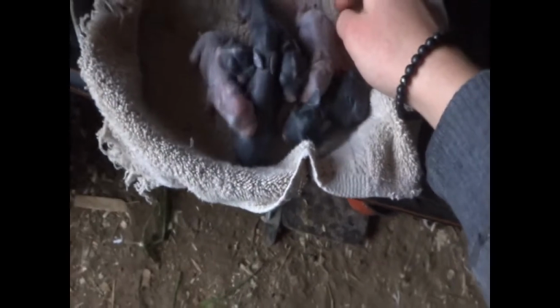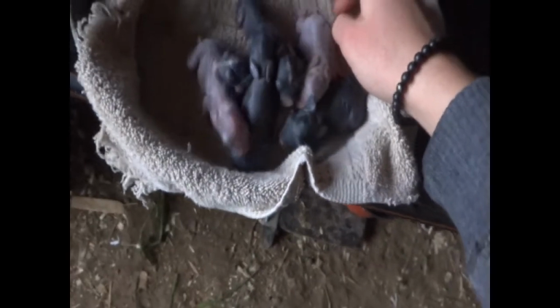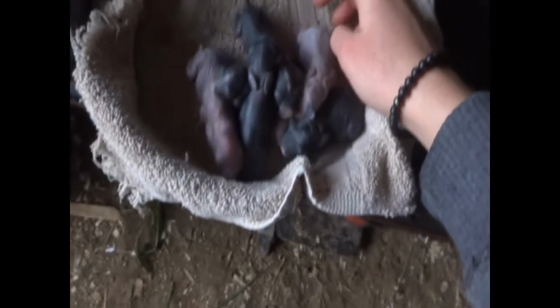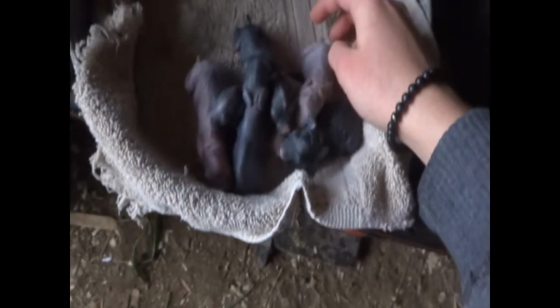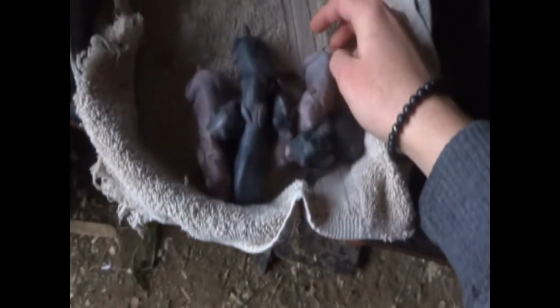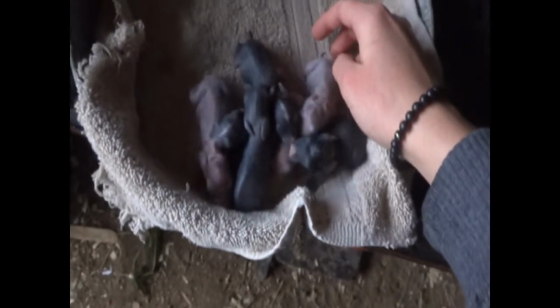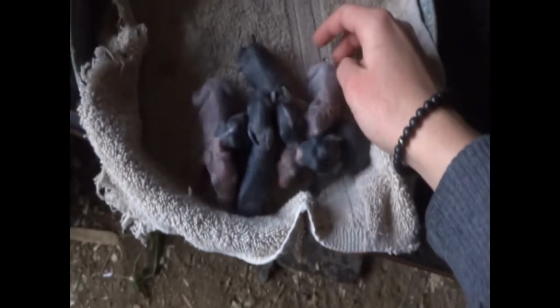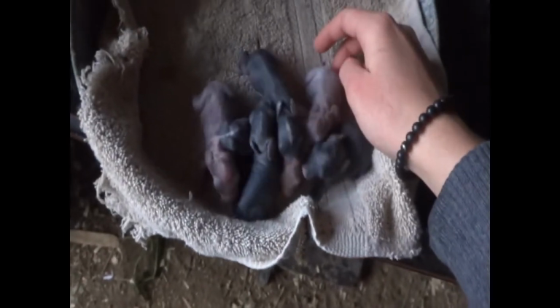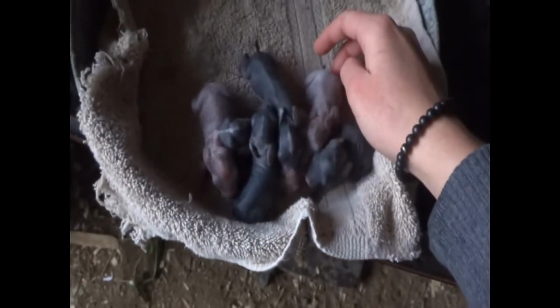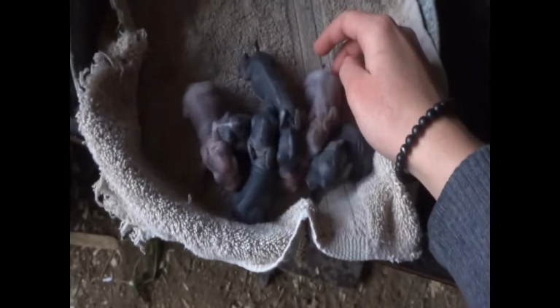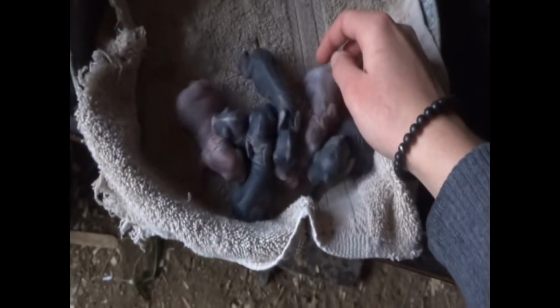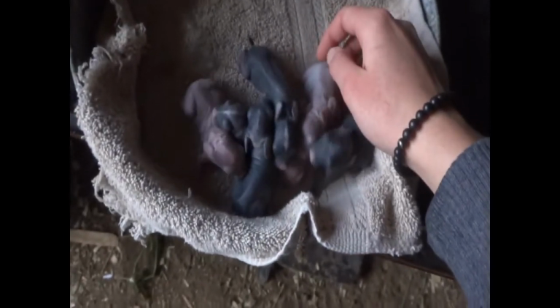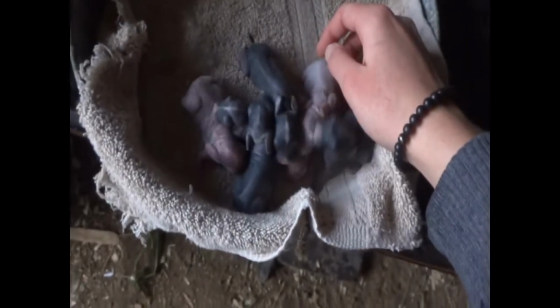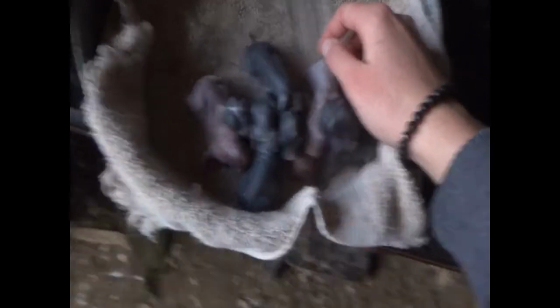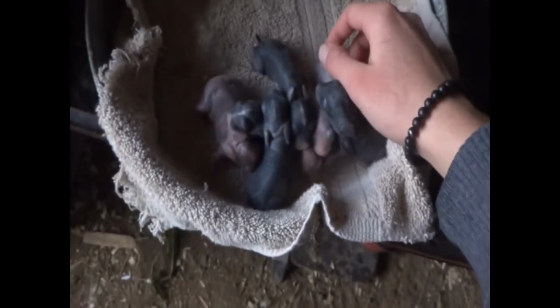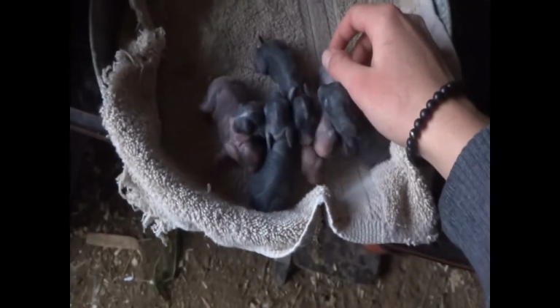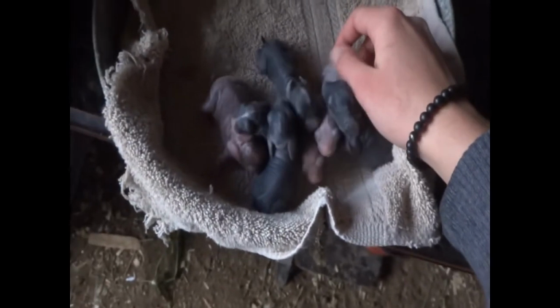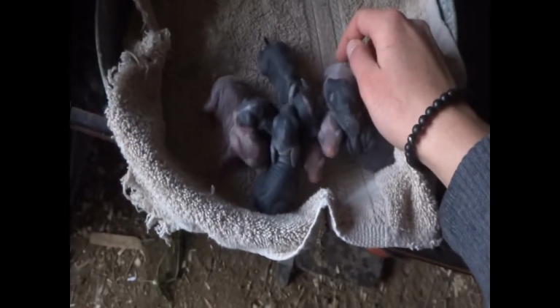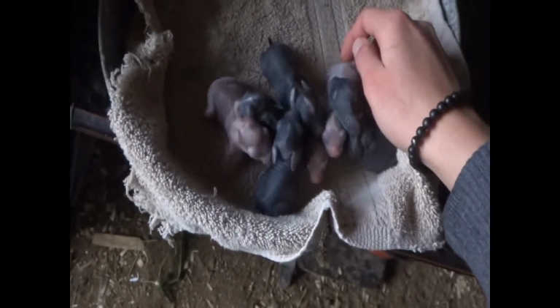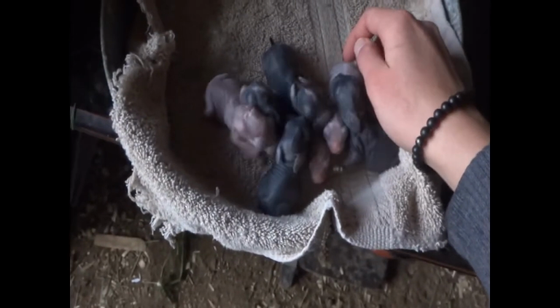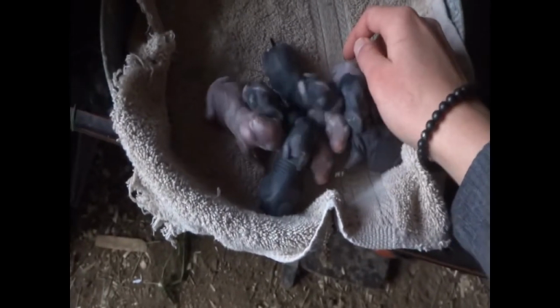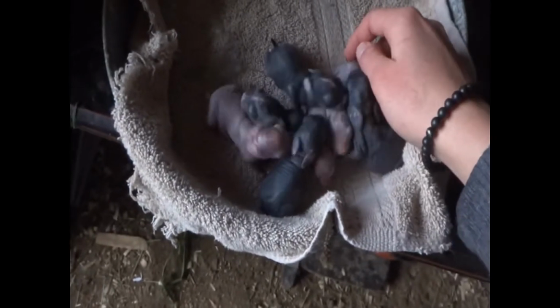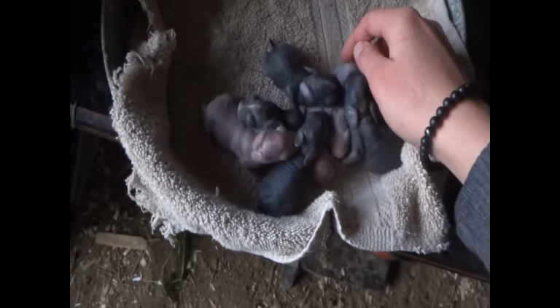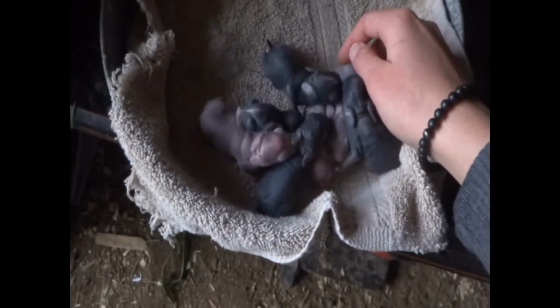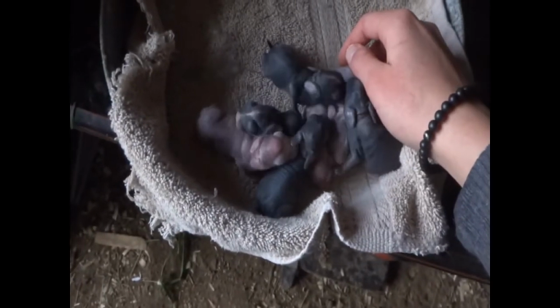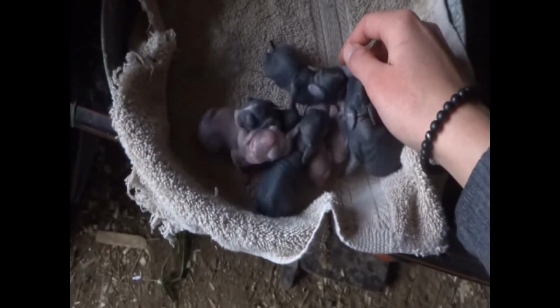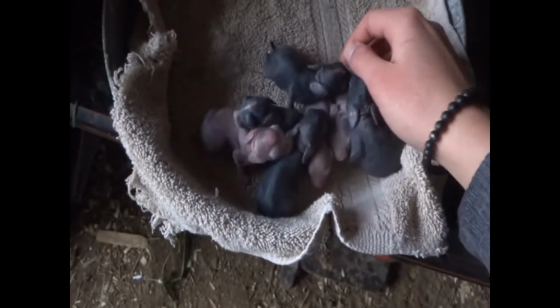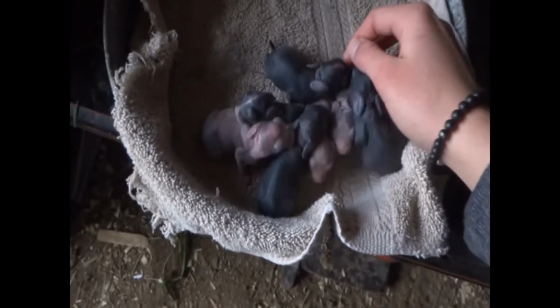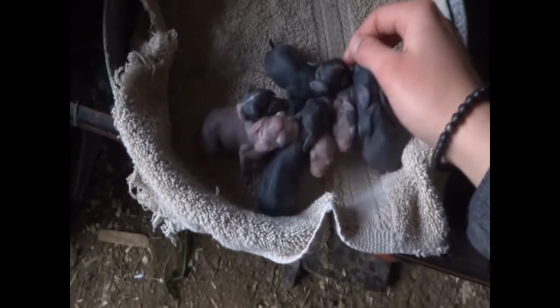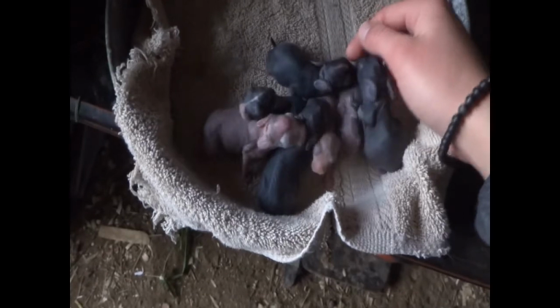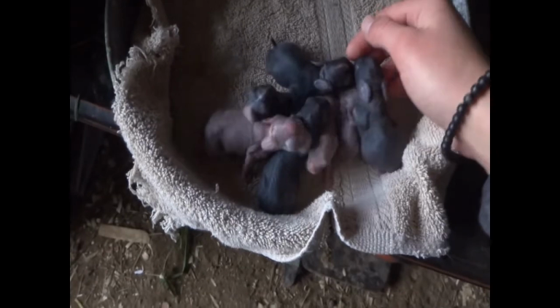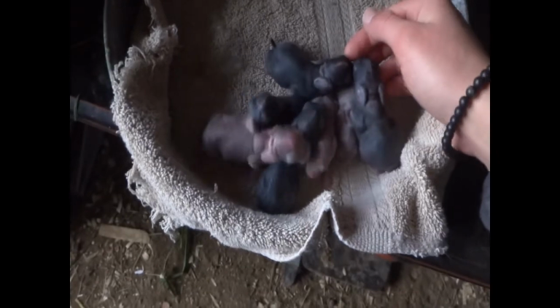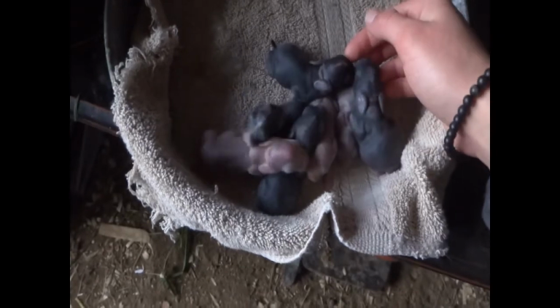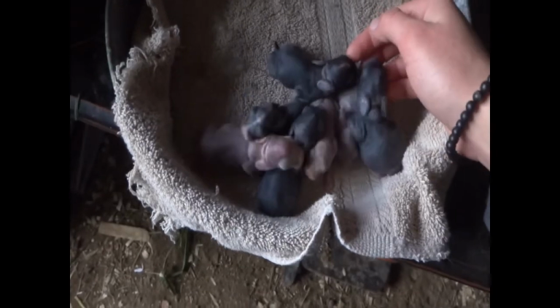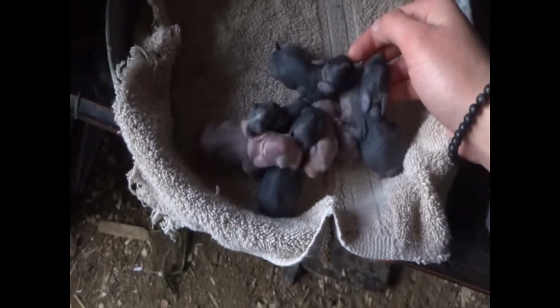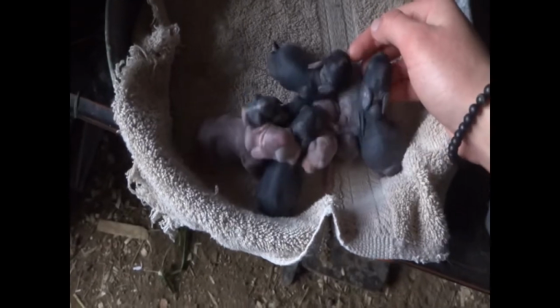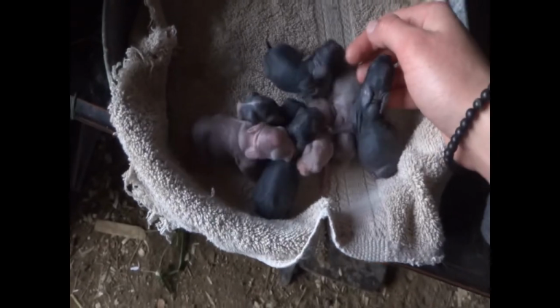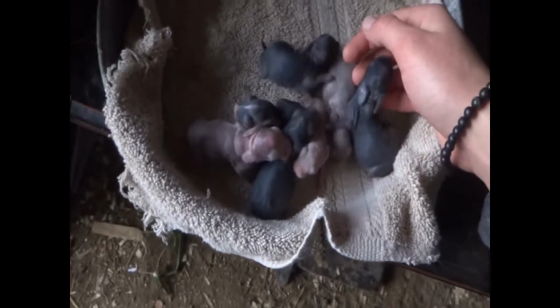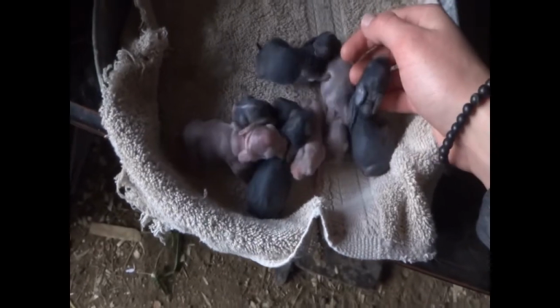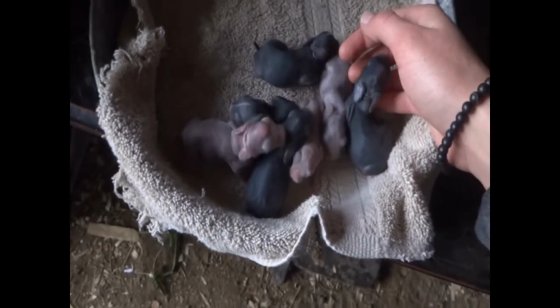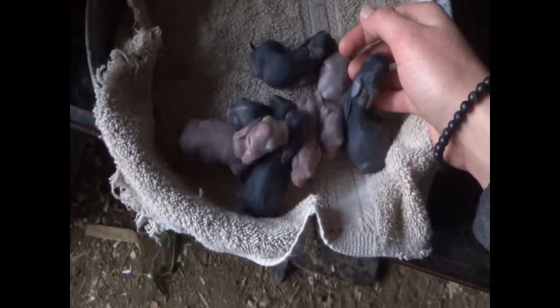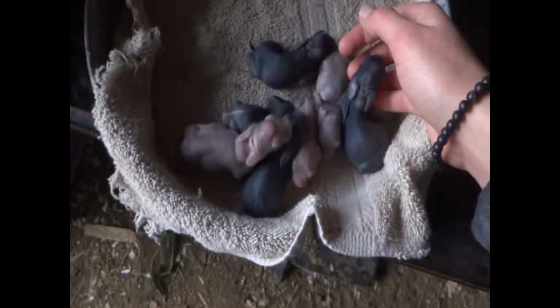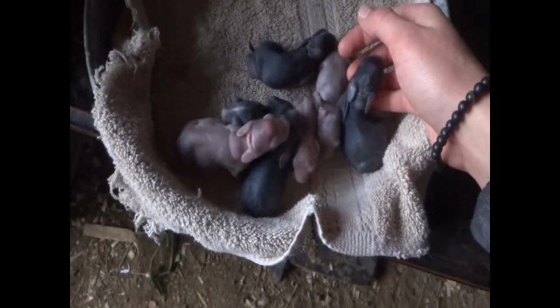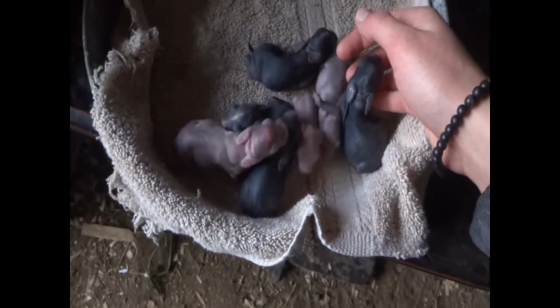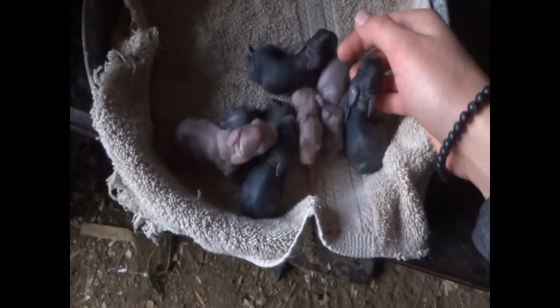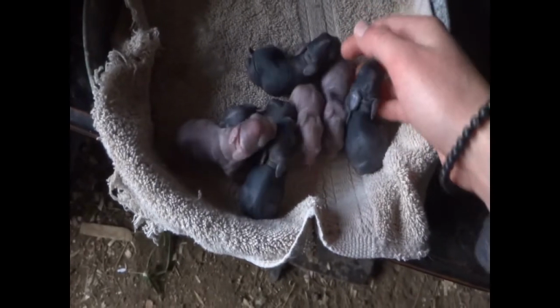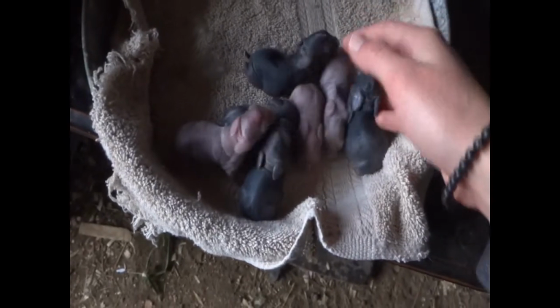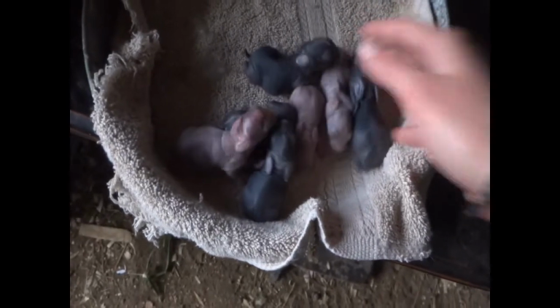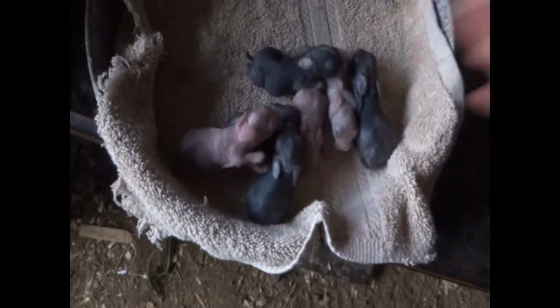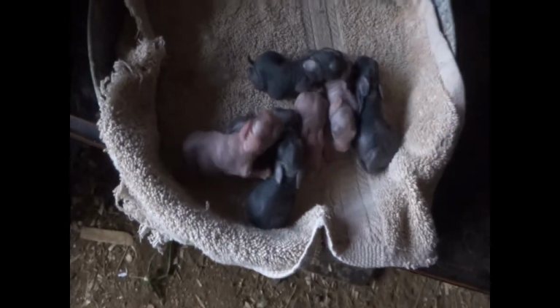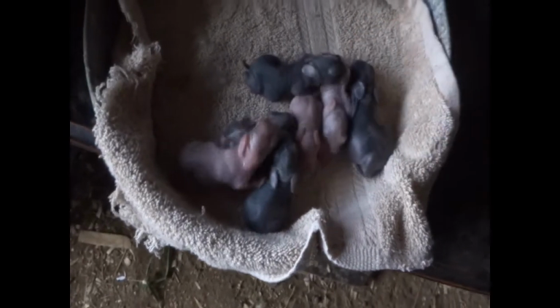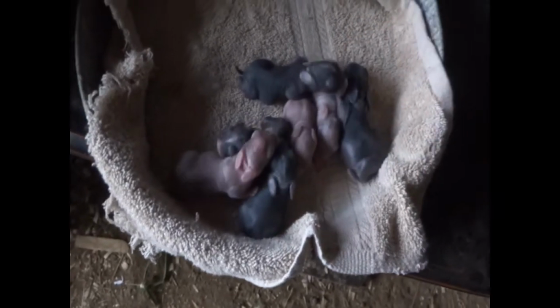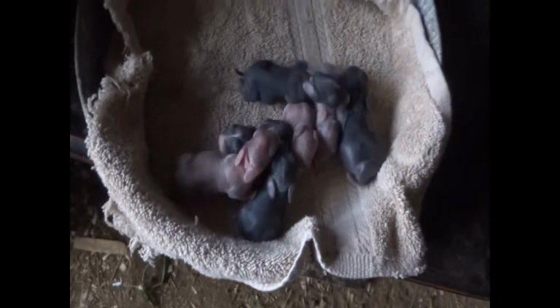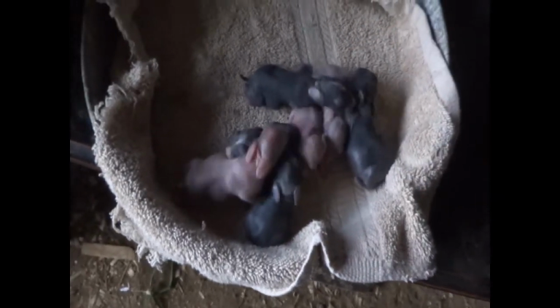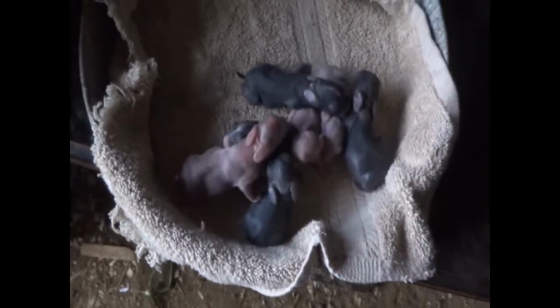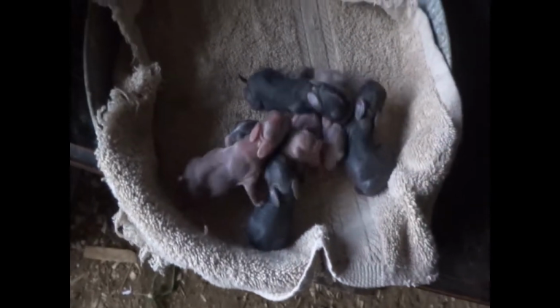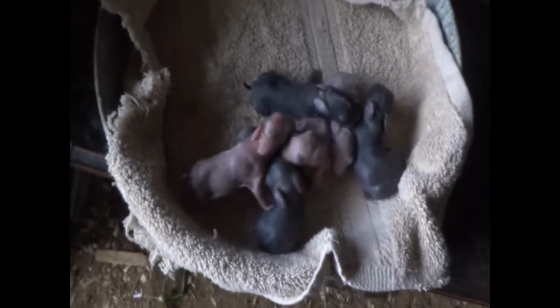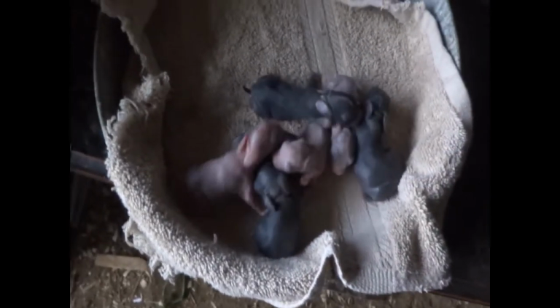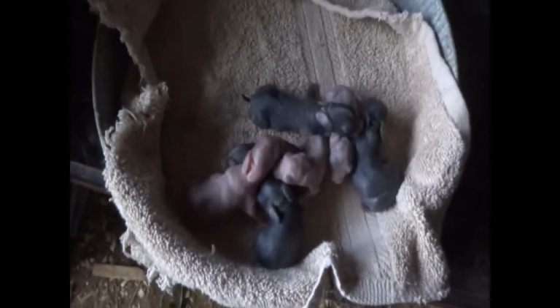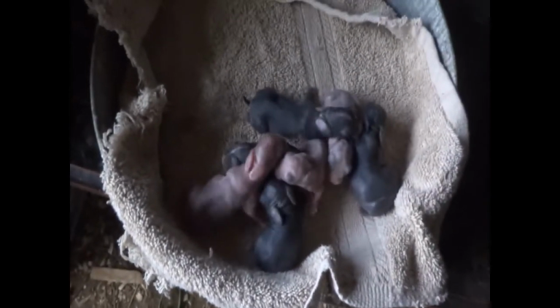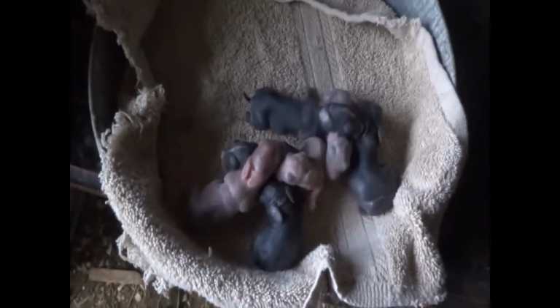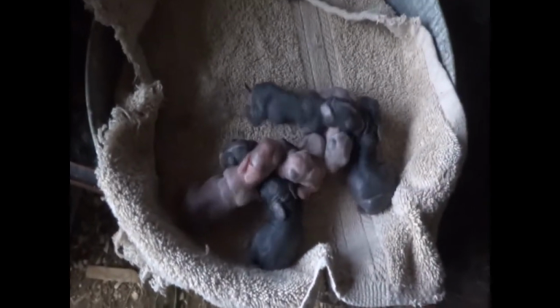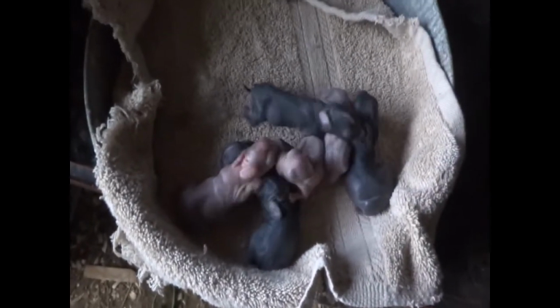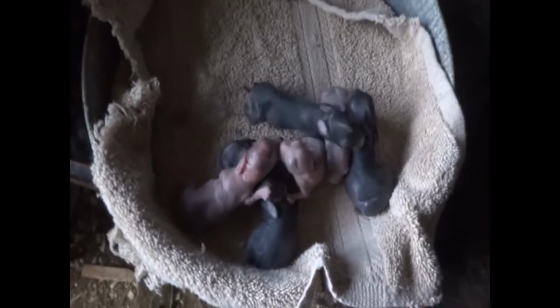My battery is running out. They're doing good. This is day two — see you on day three. Bye.